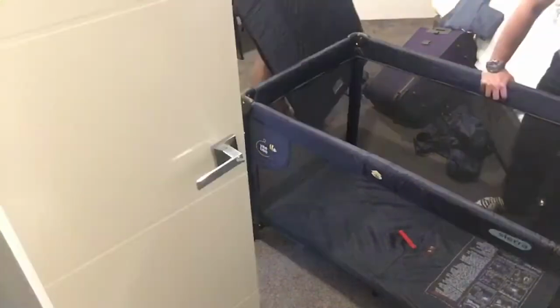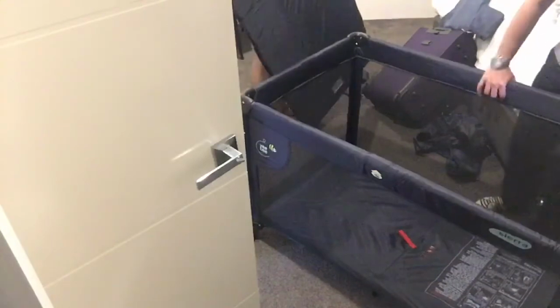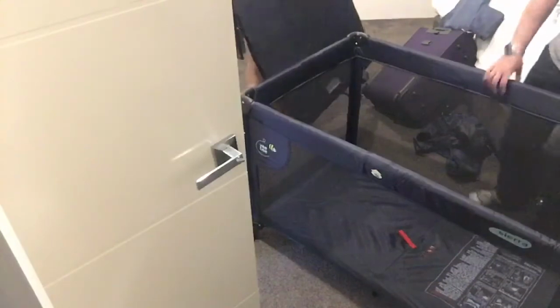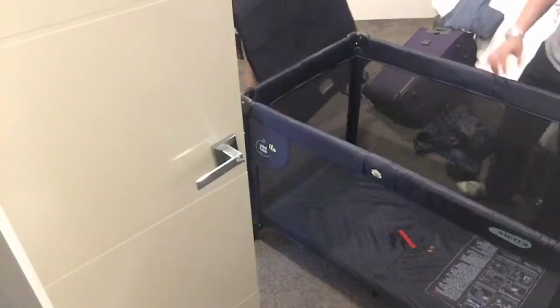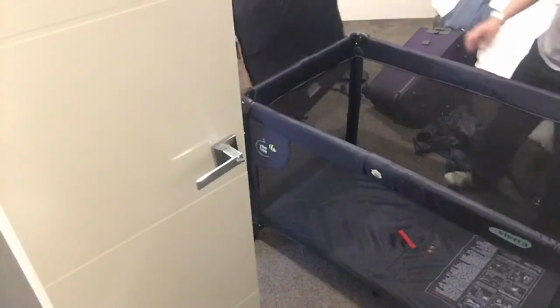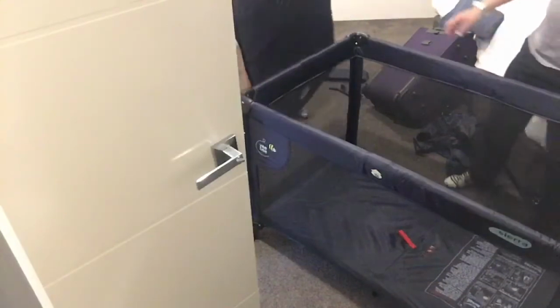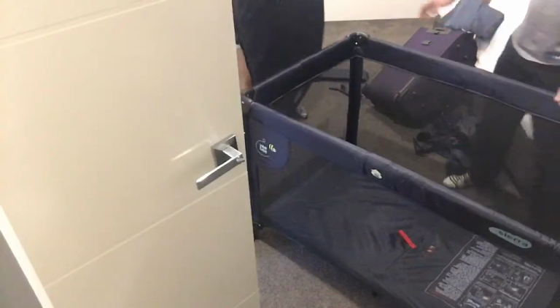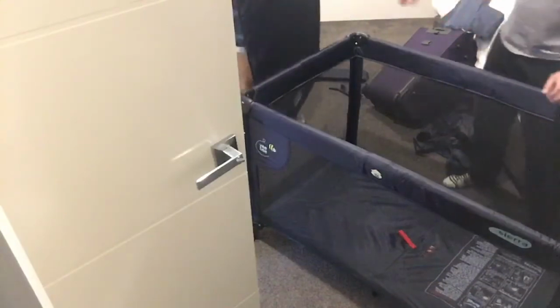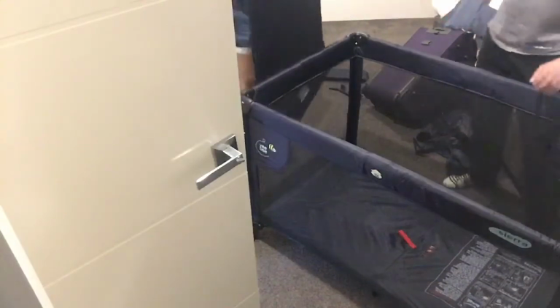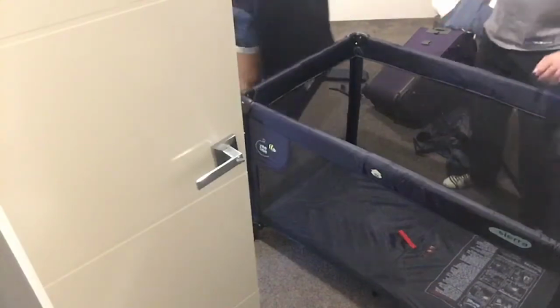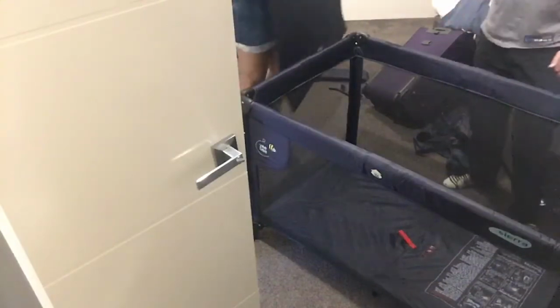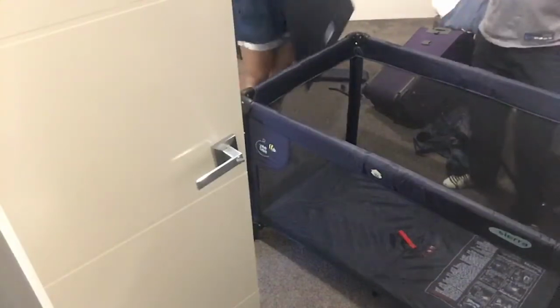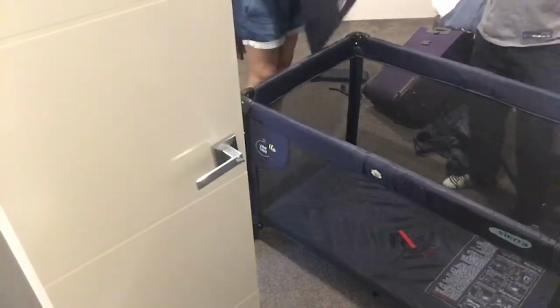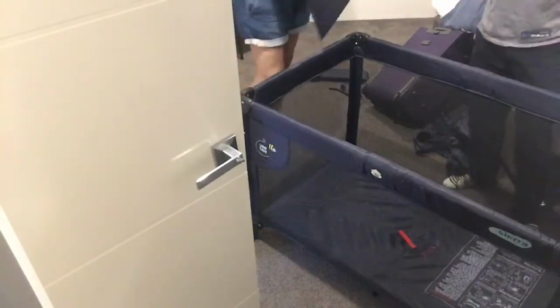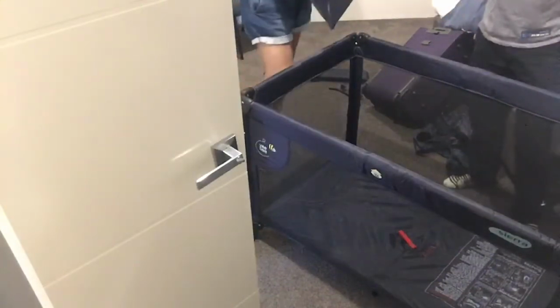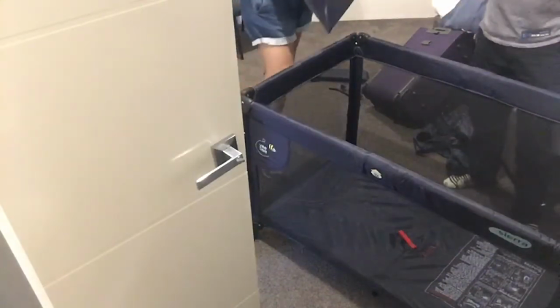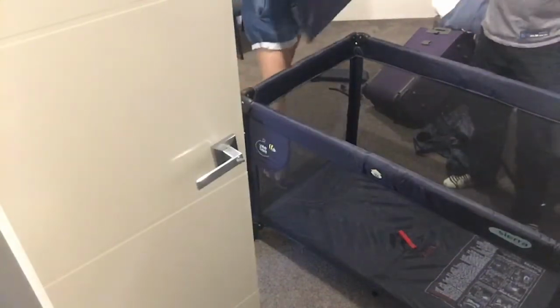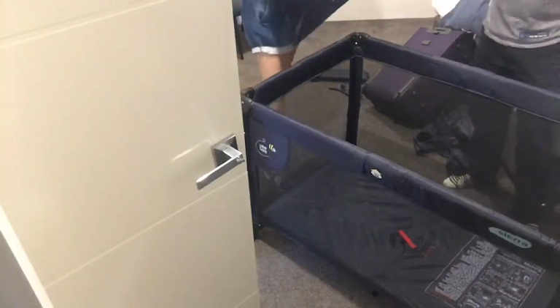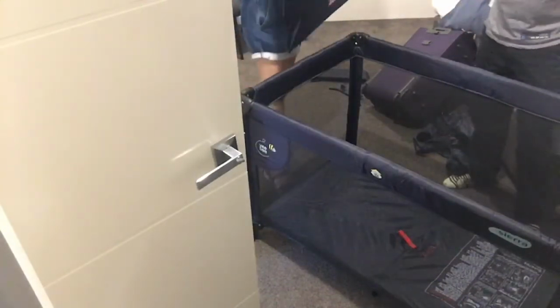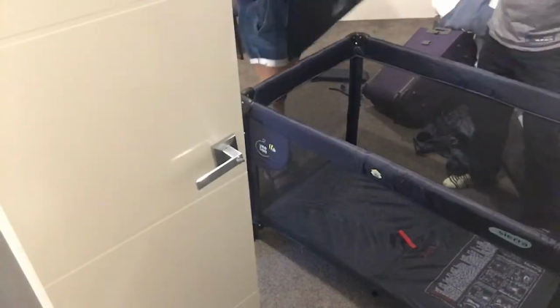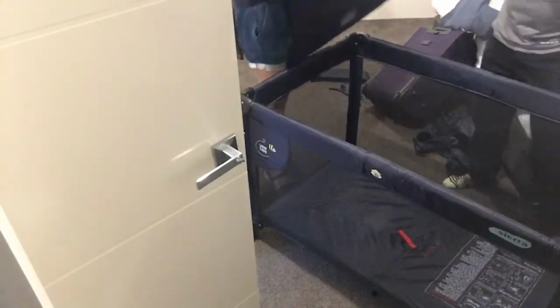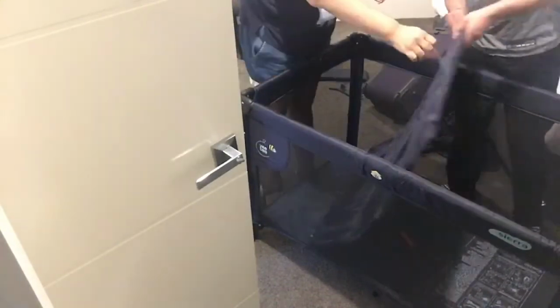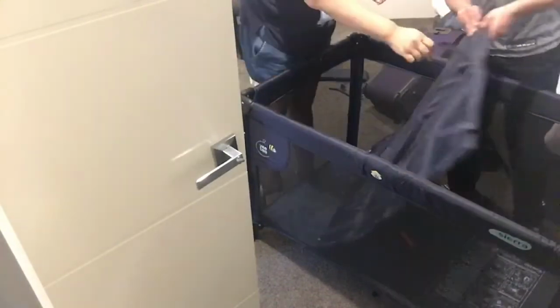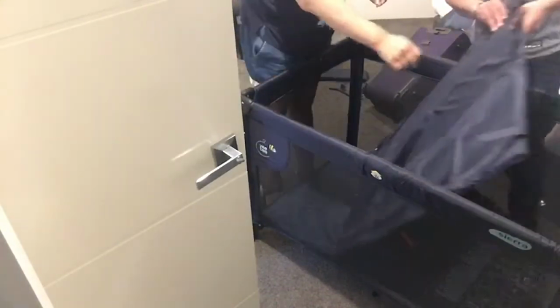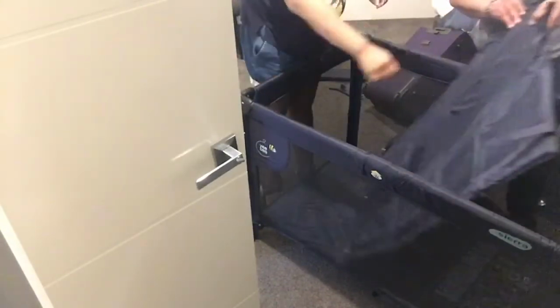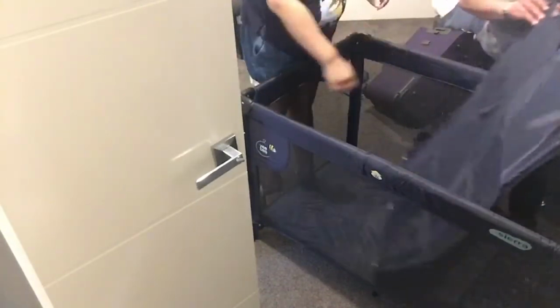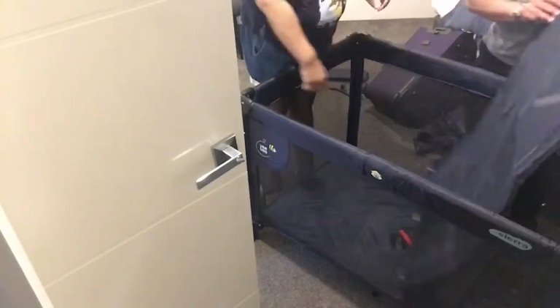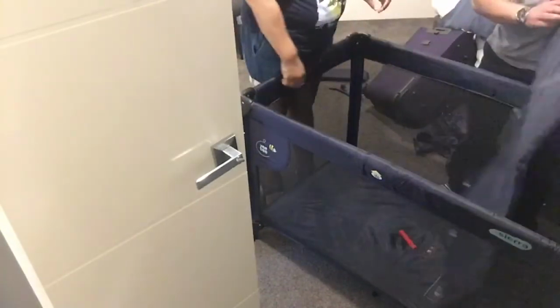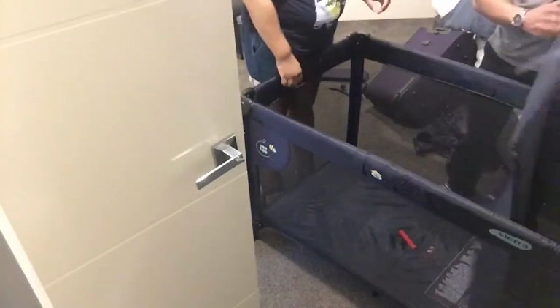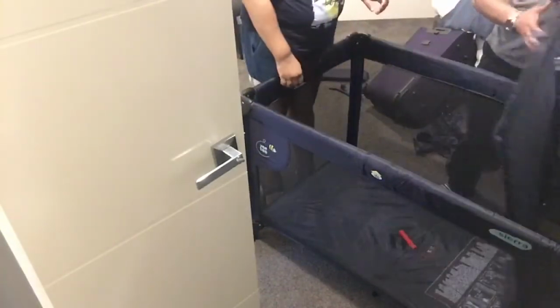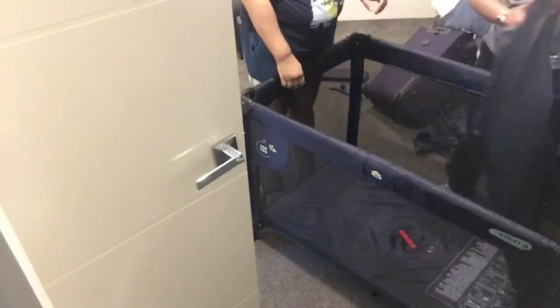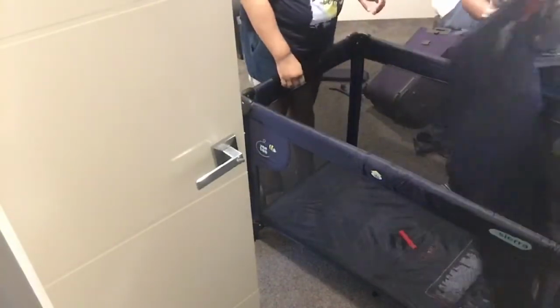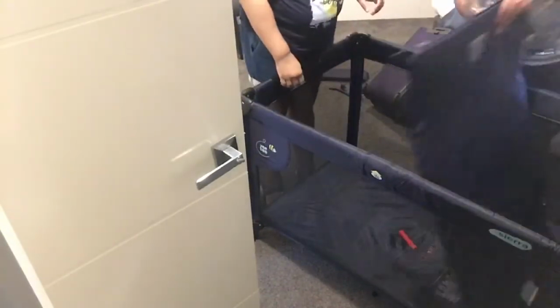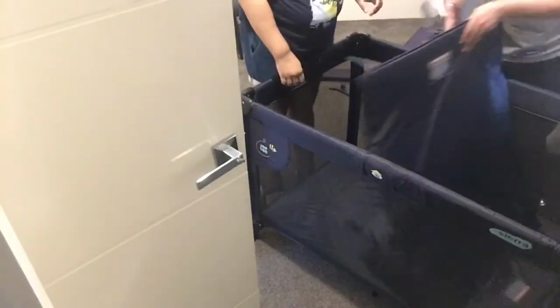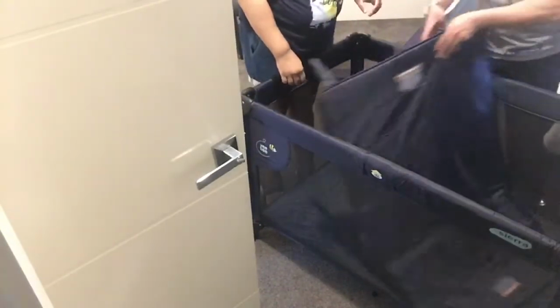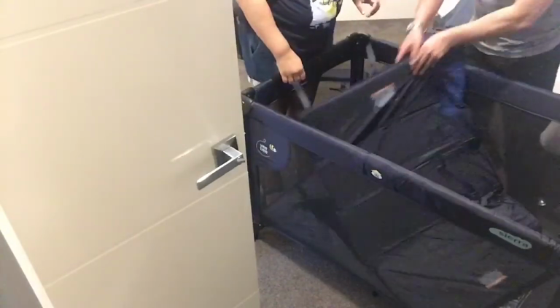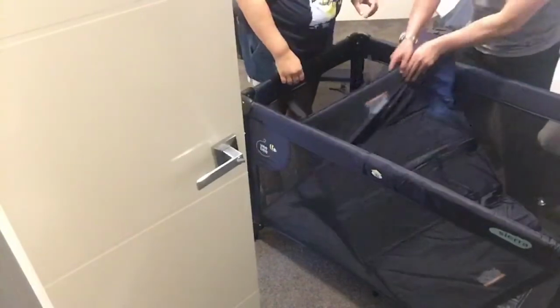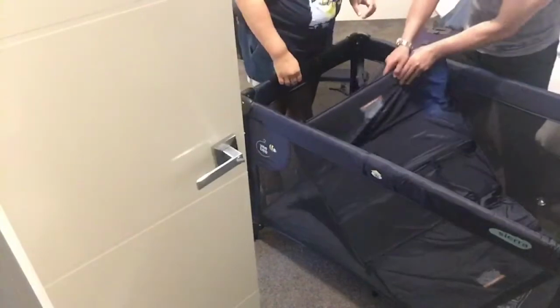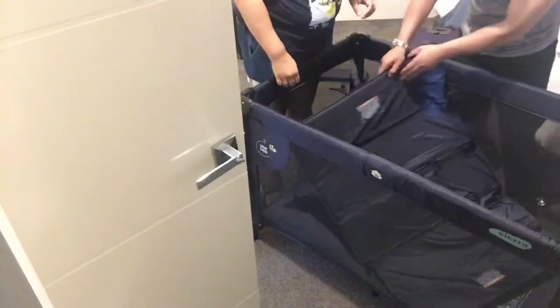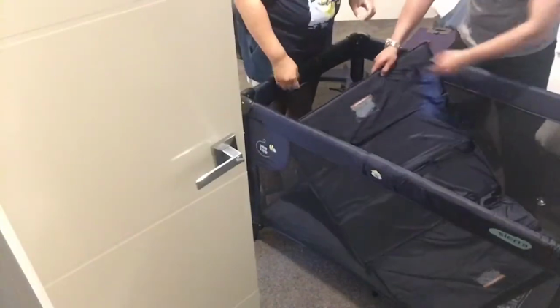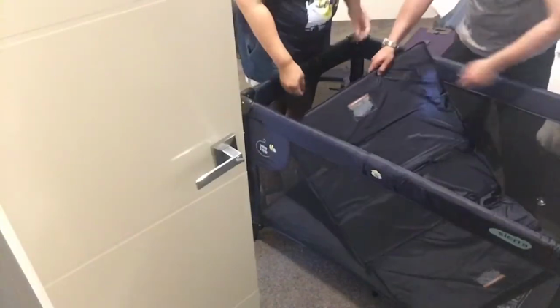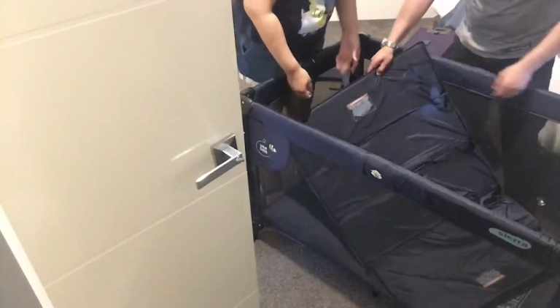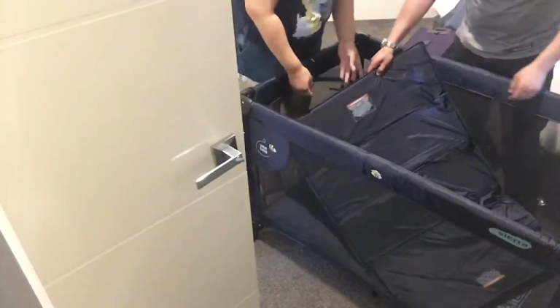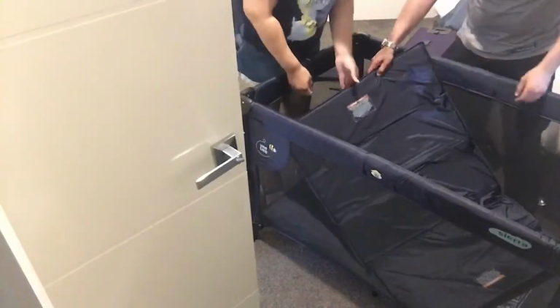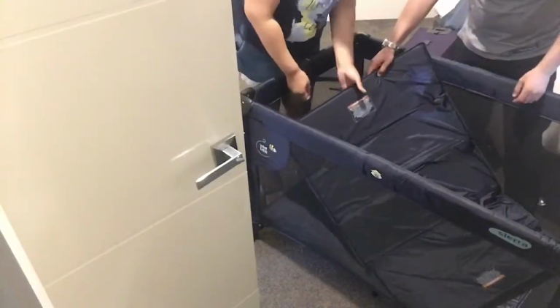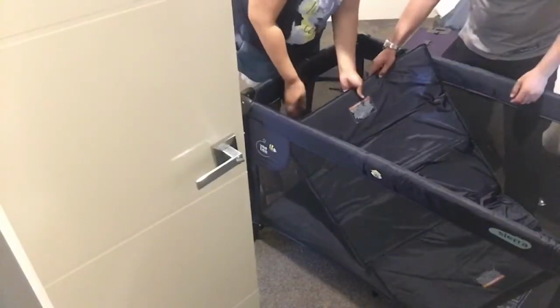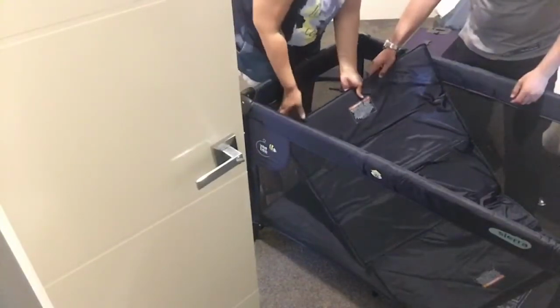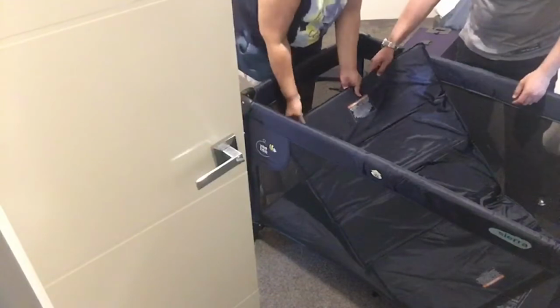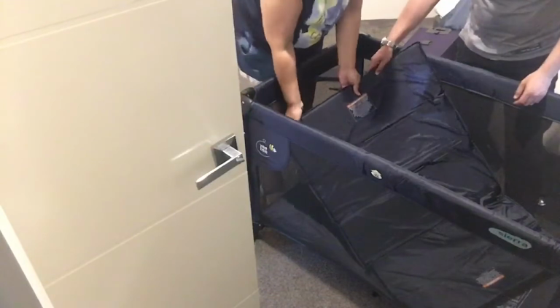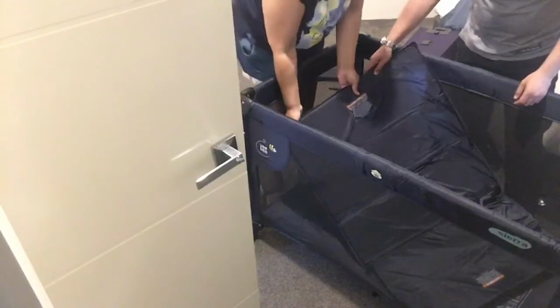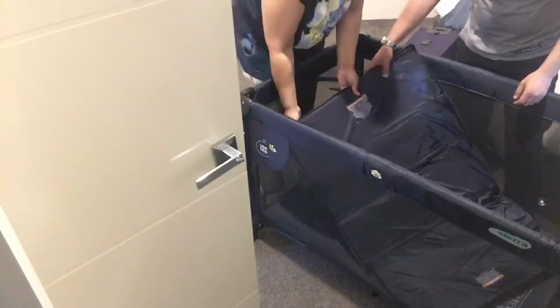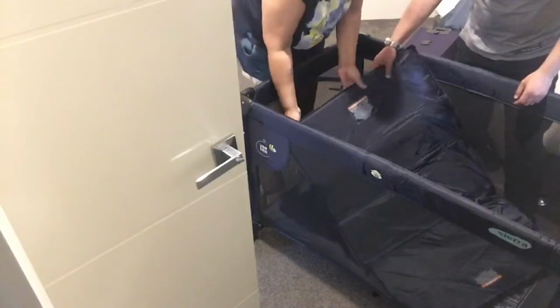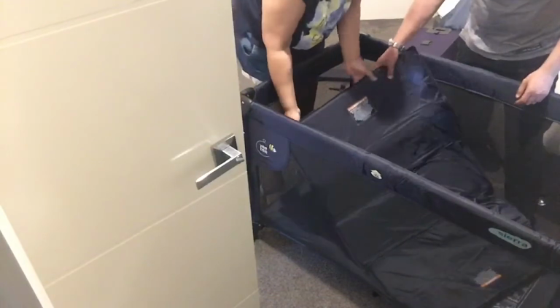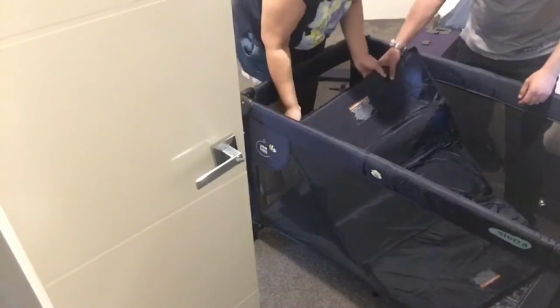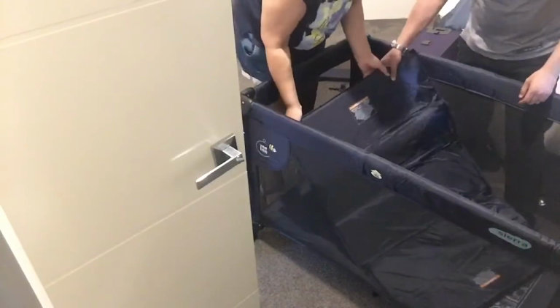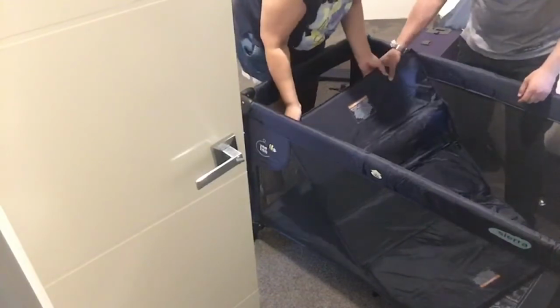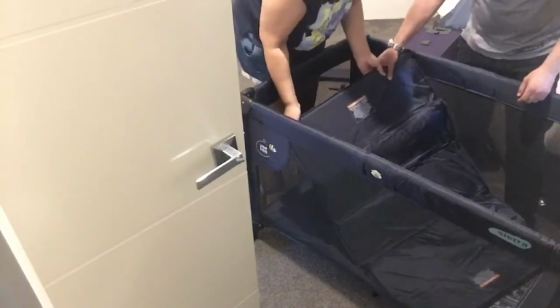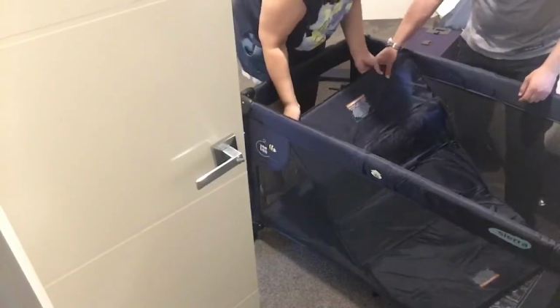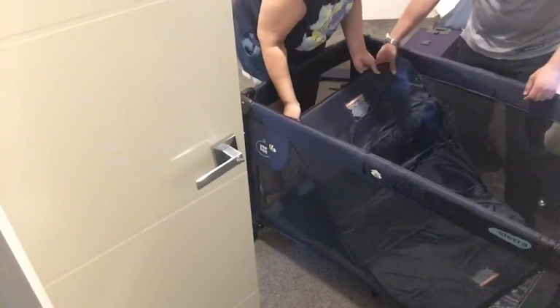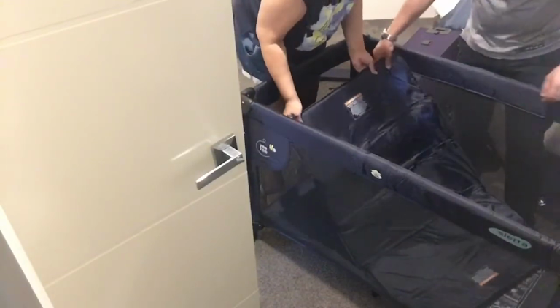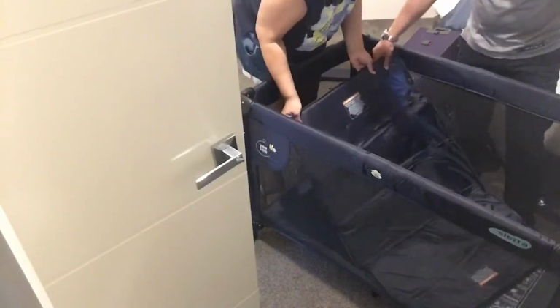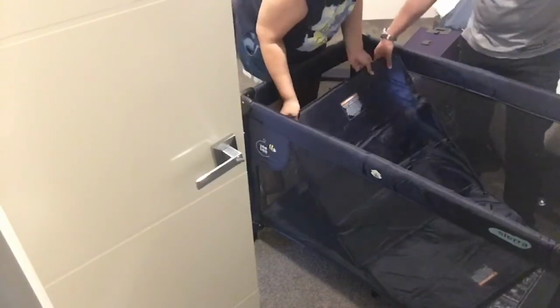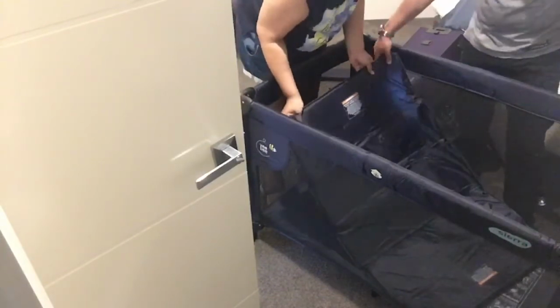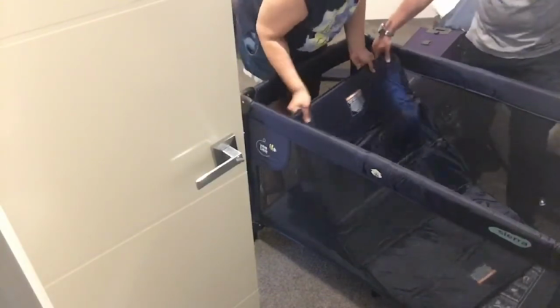You can put in the mattress now. I think it's this way down, because the soft fit is there.